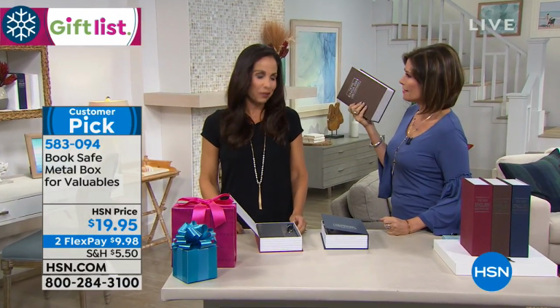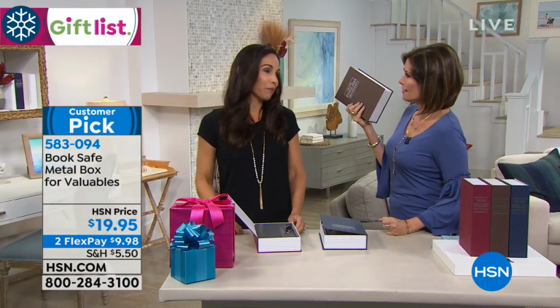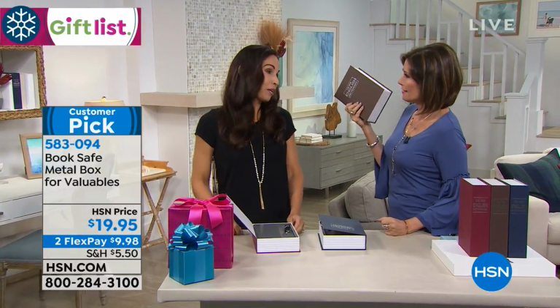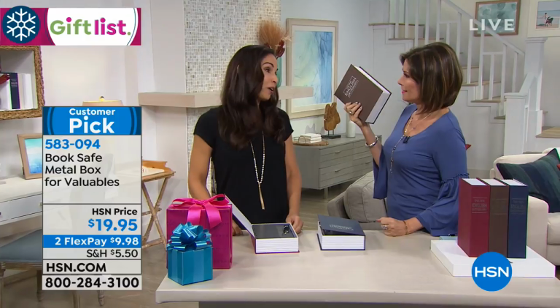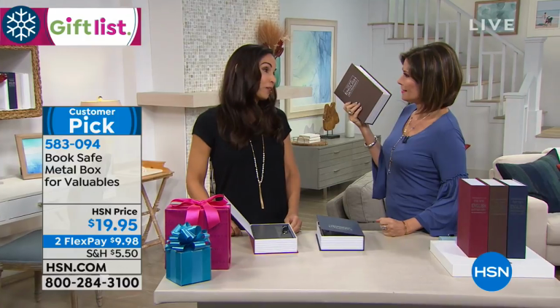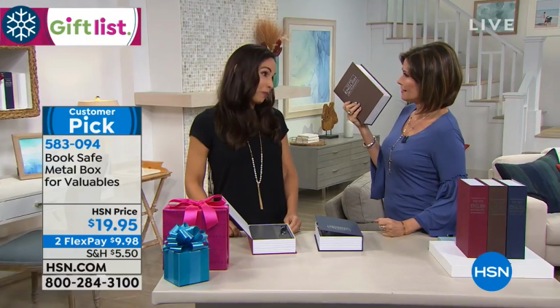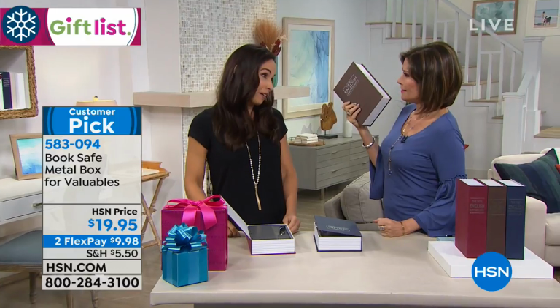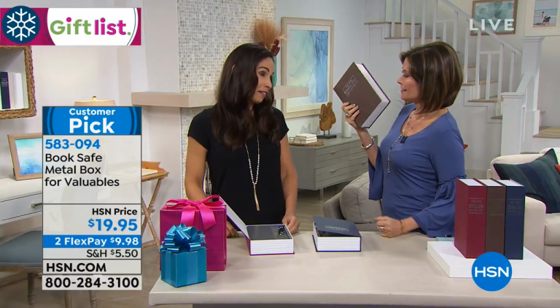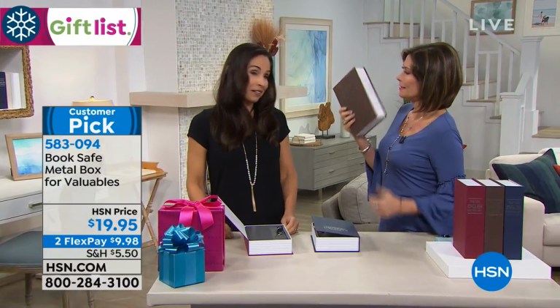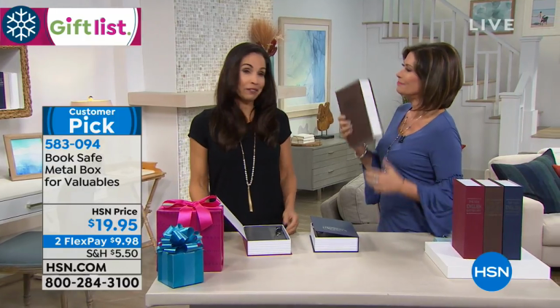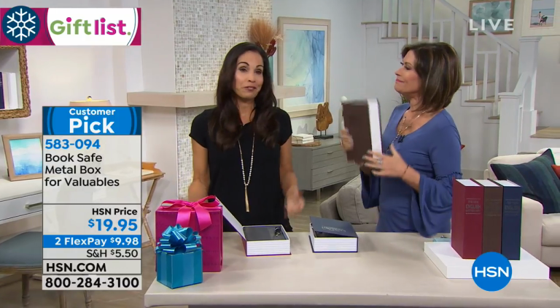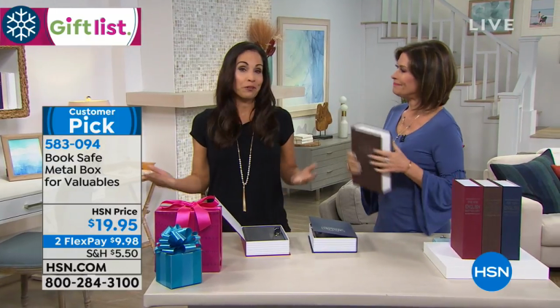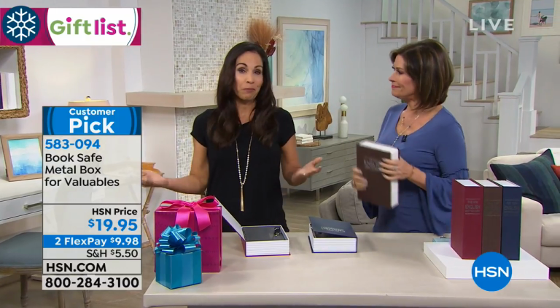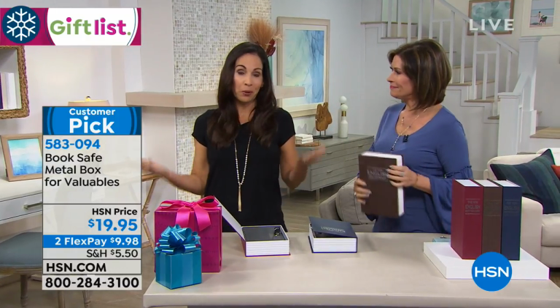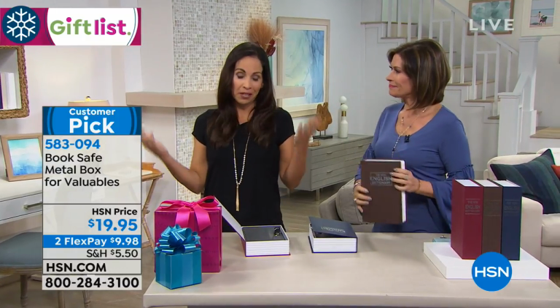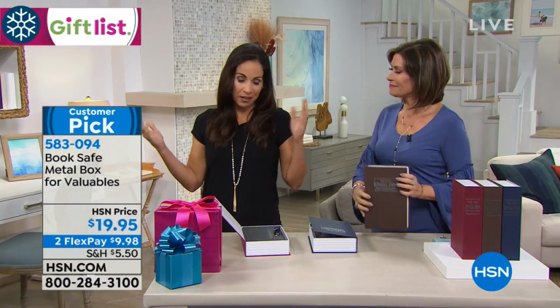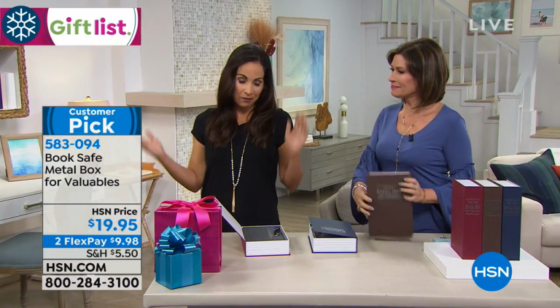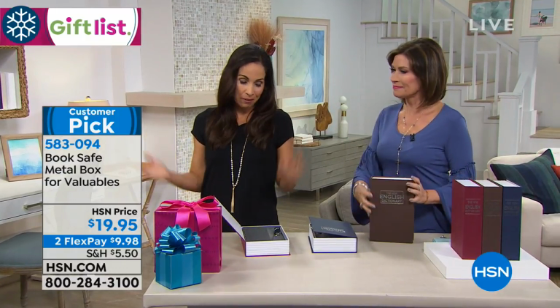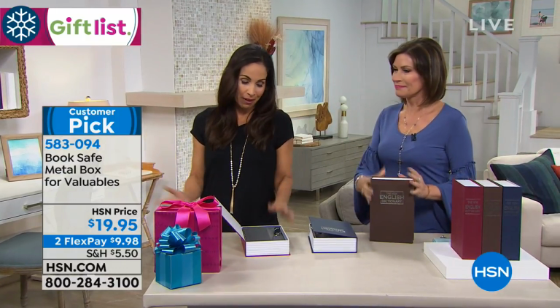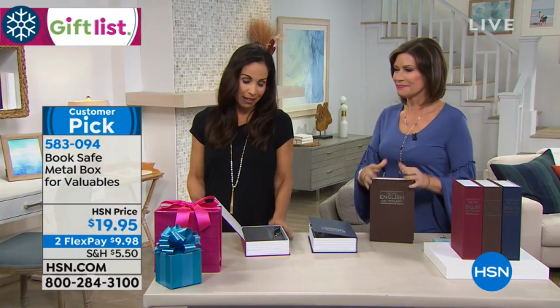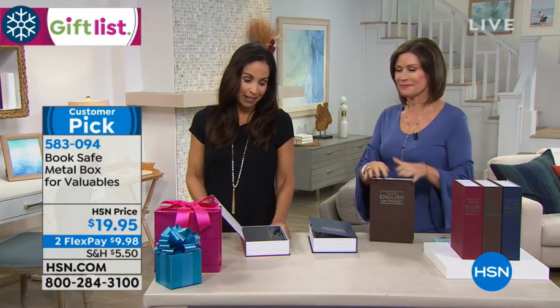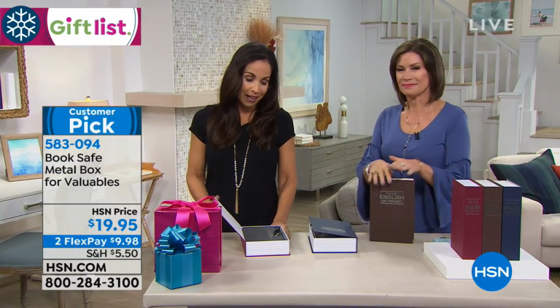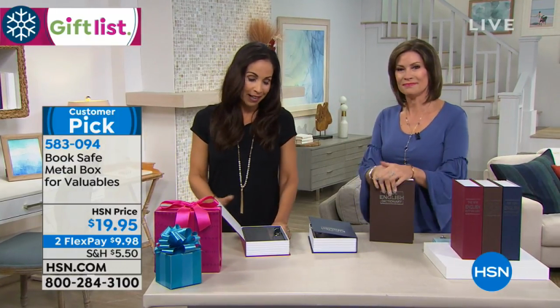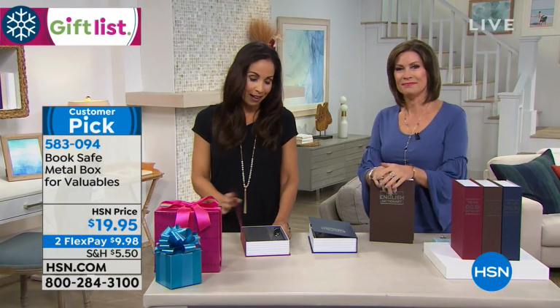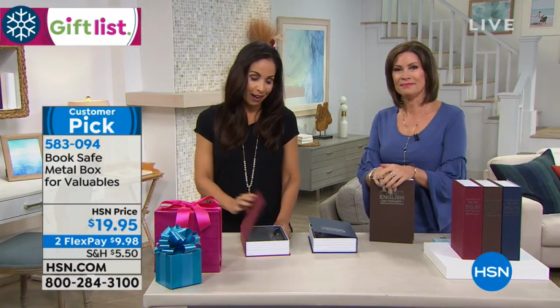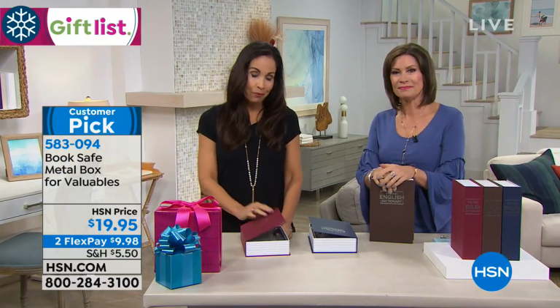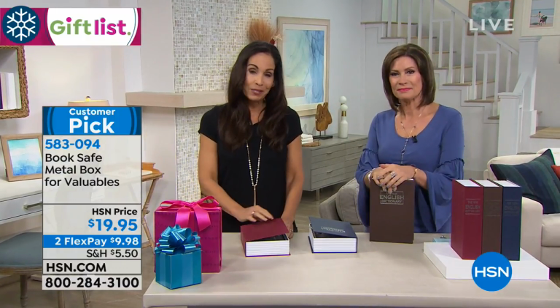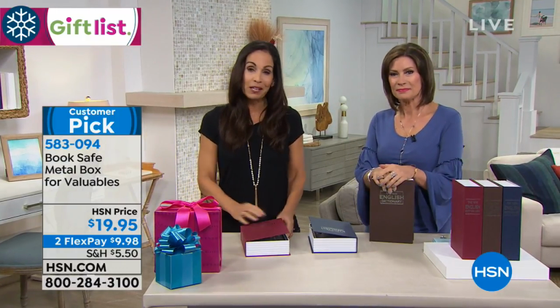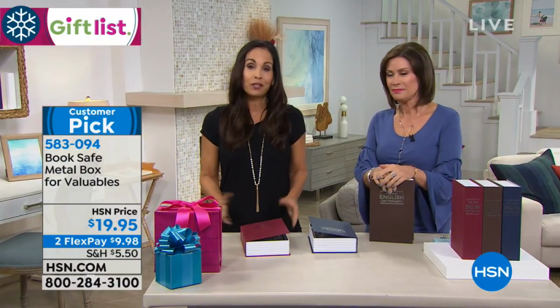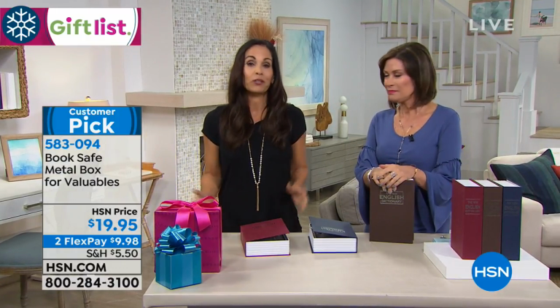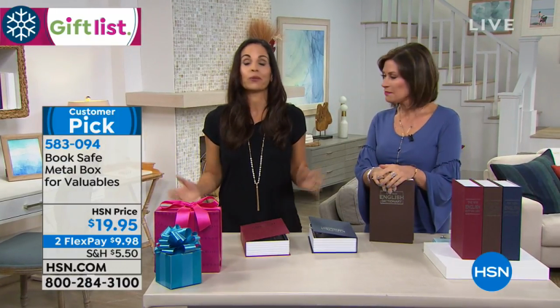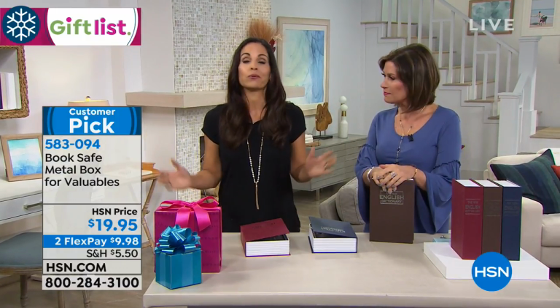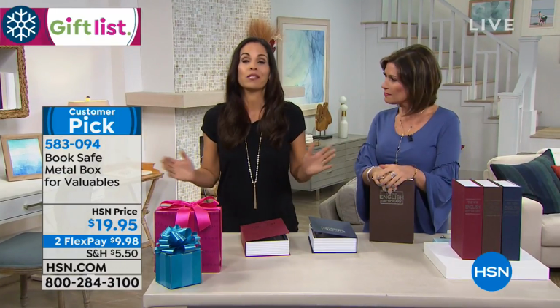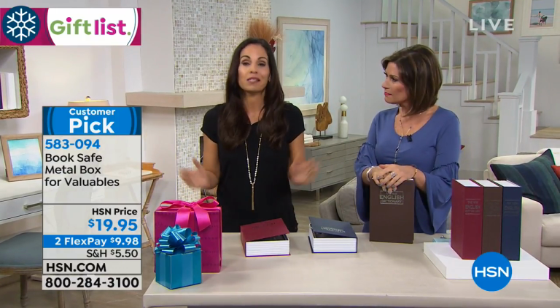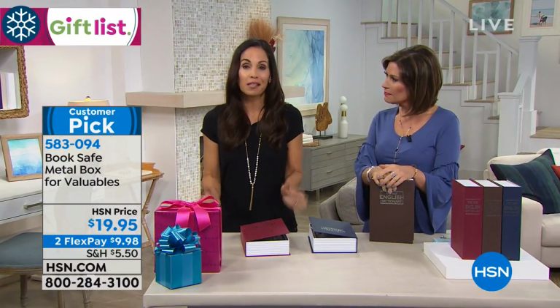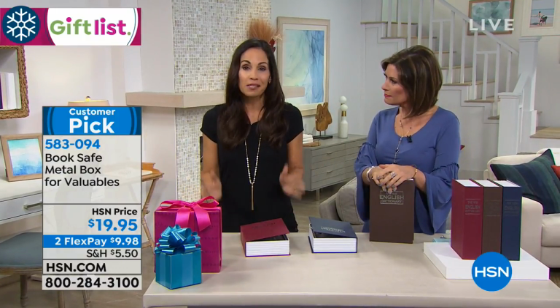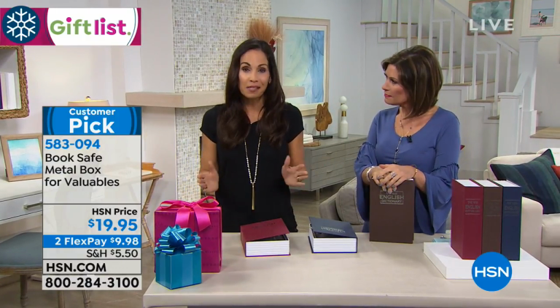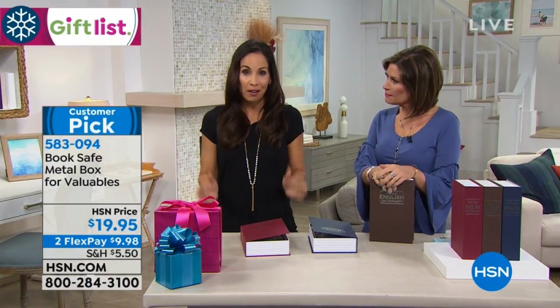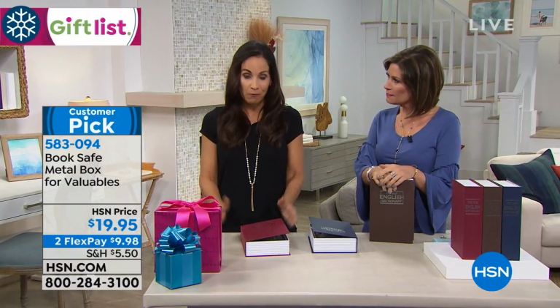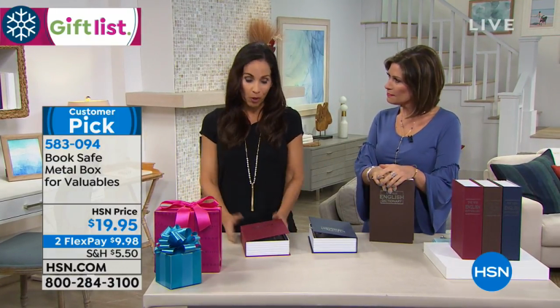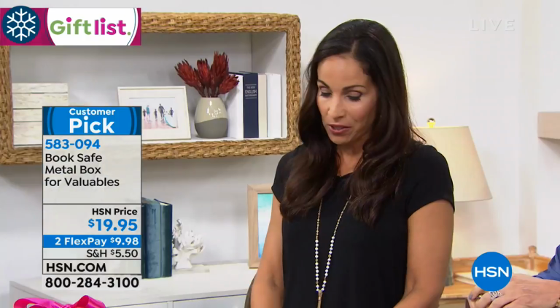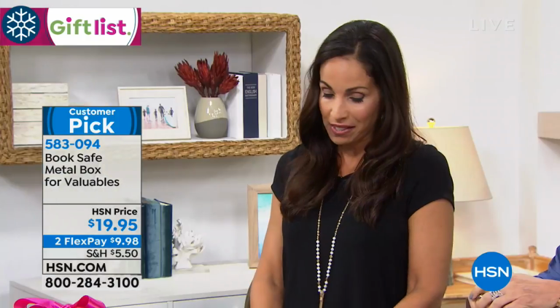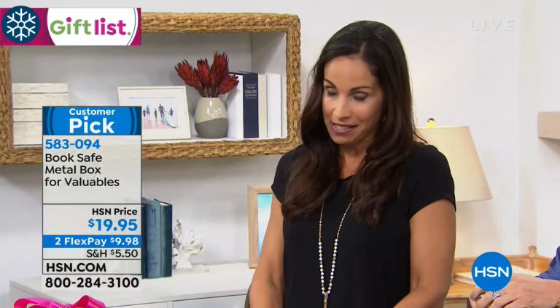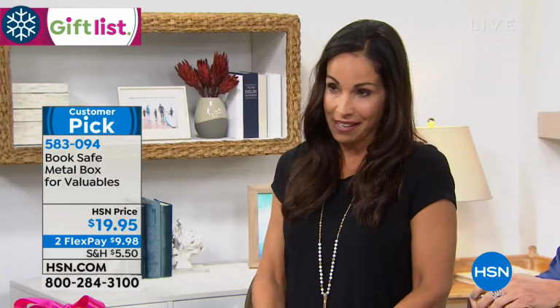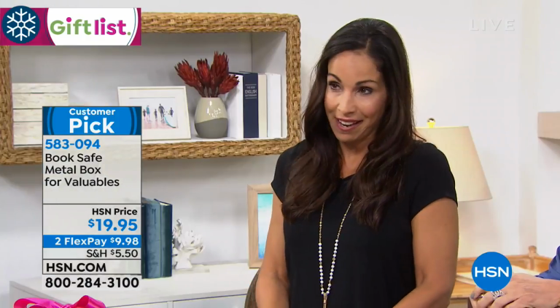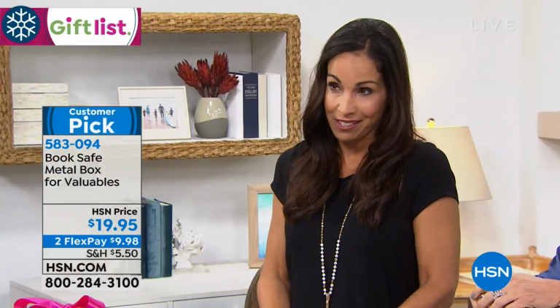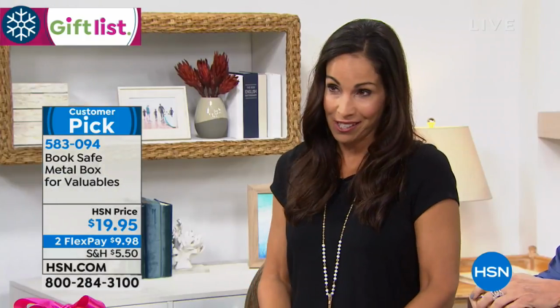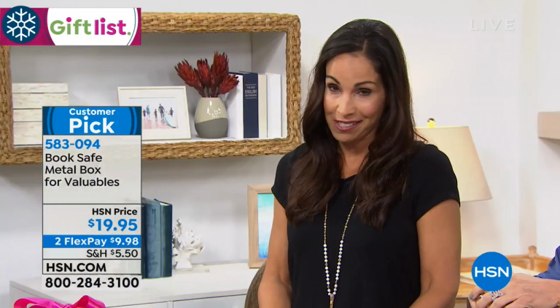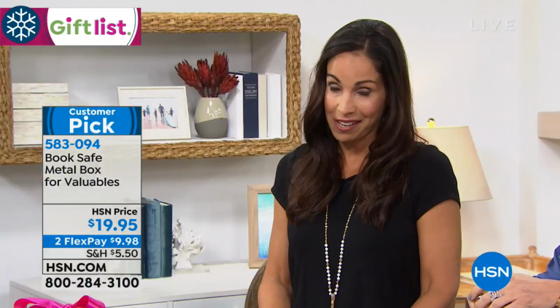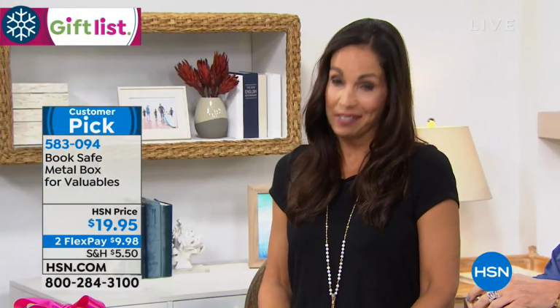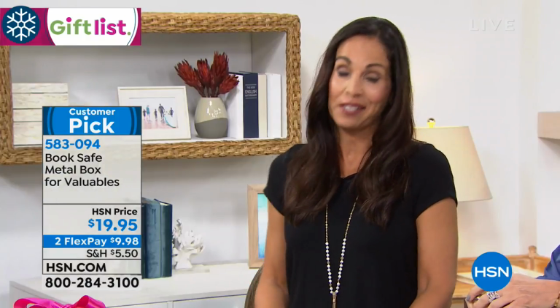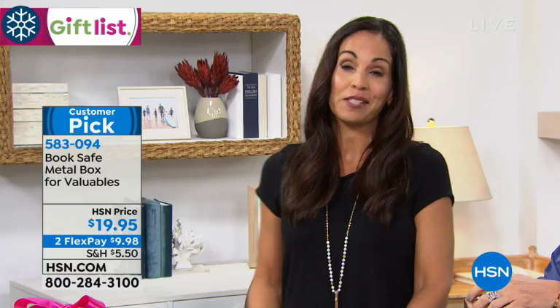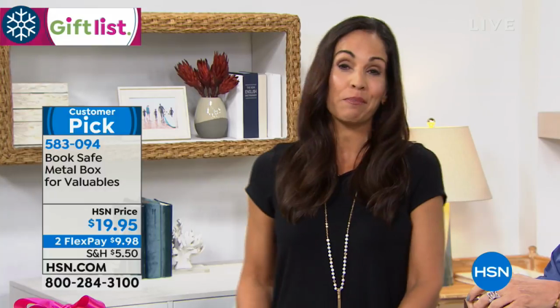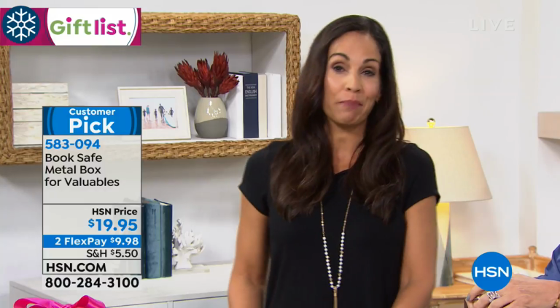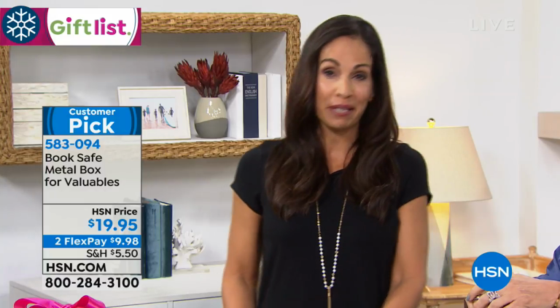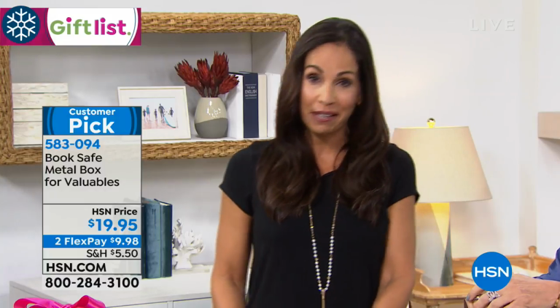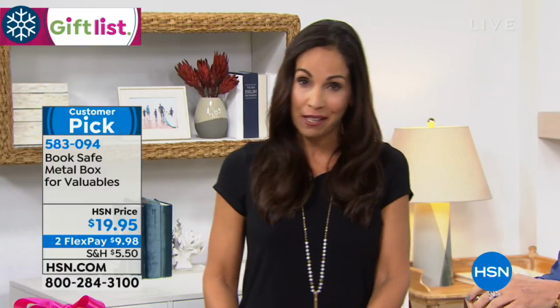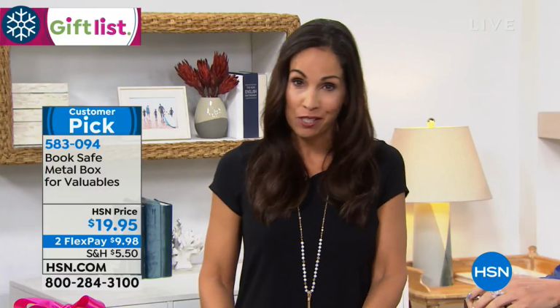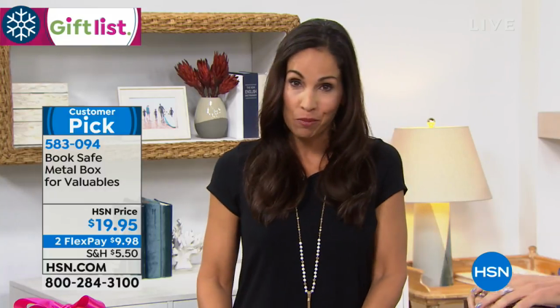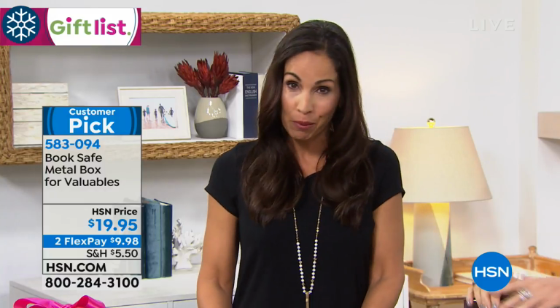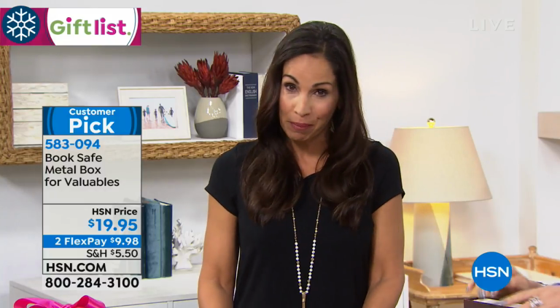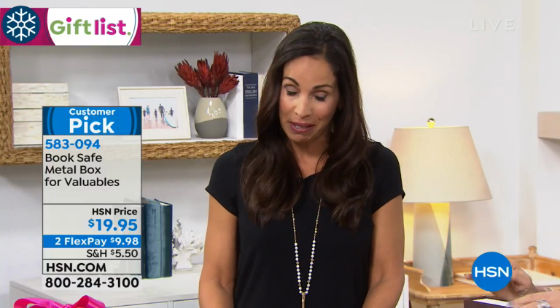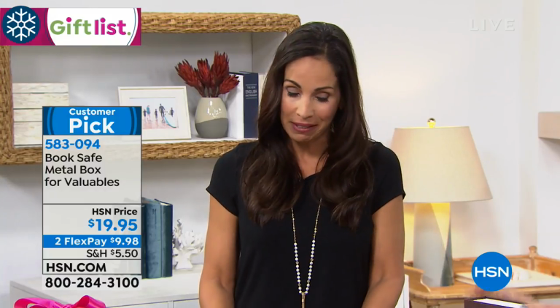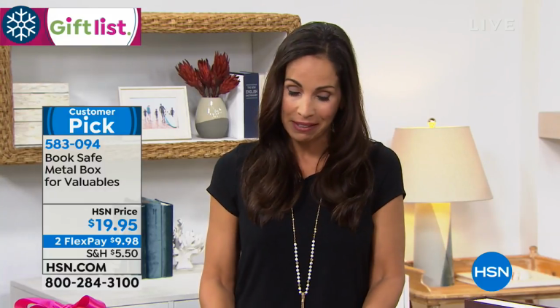This is going to be a great gift. Good morning everybody. And I will tell you, since I've brought this to HSN, it's been a customer pick.